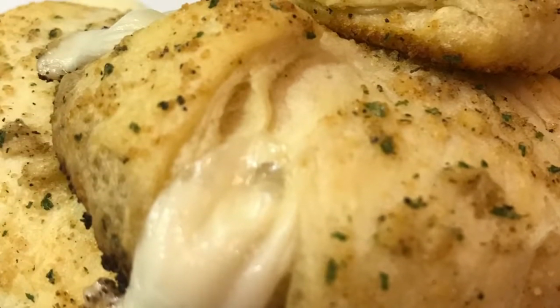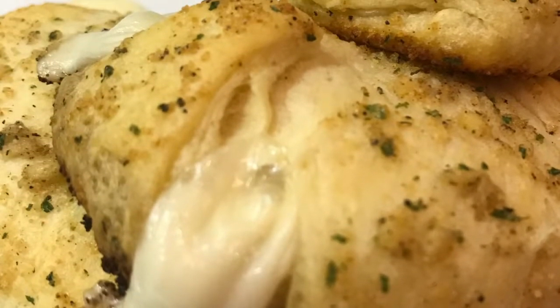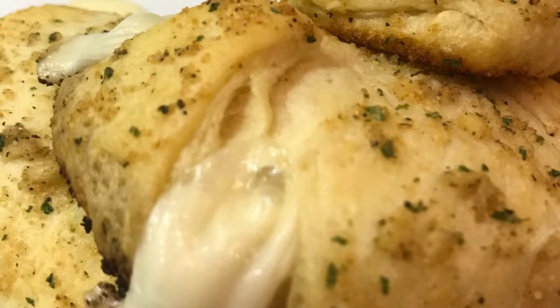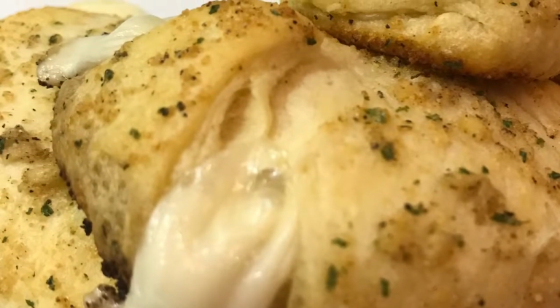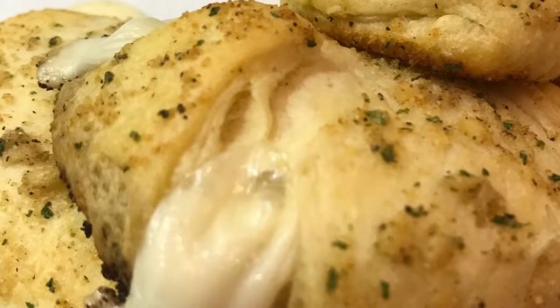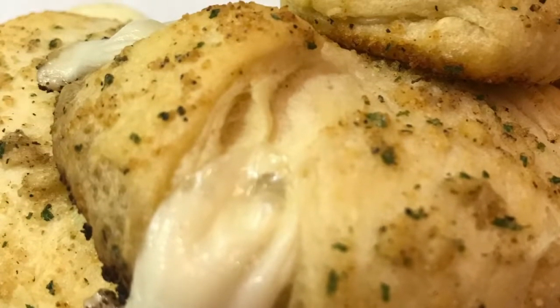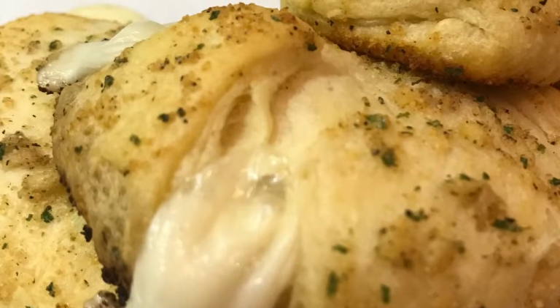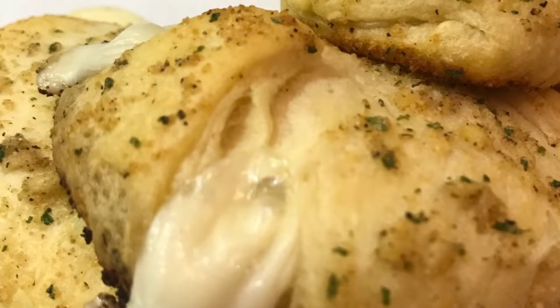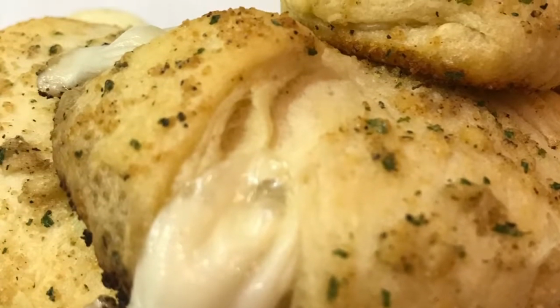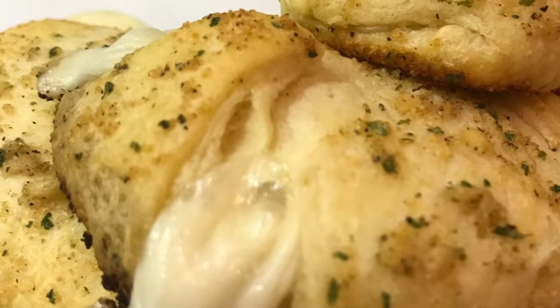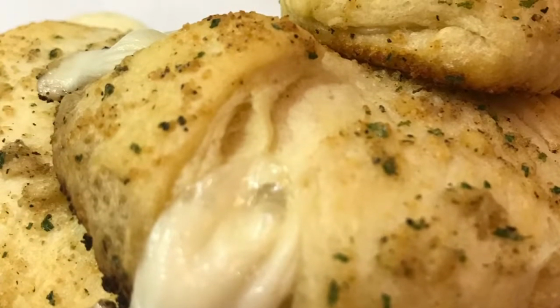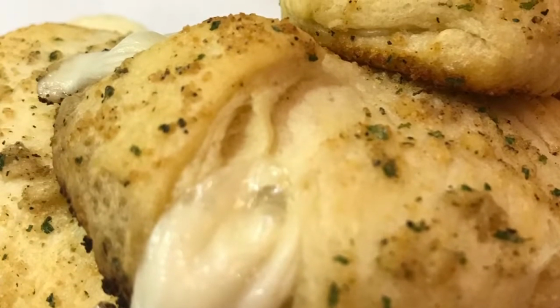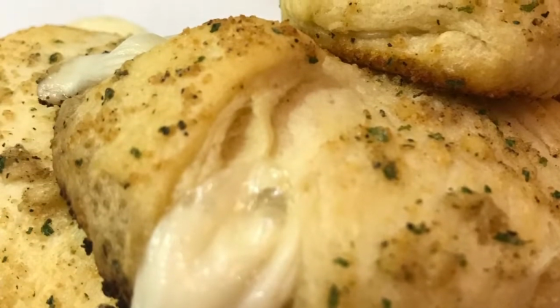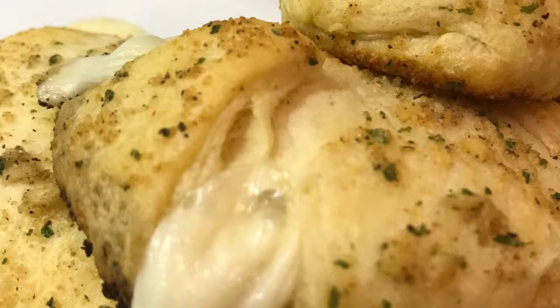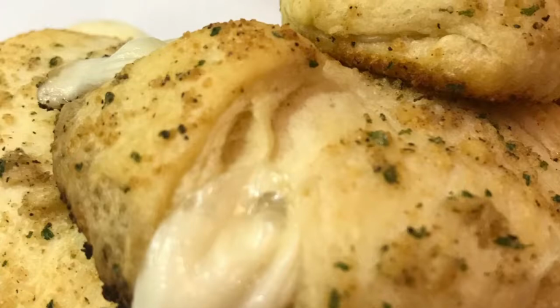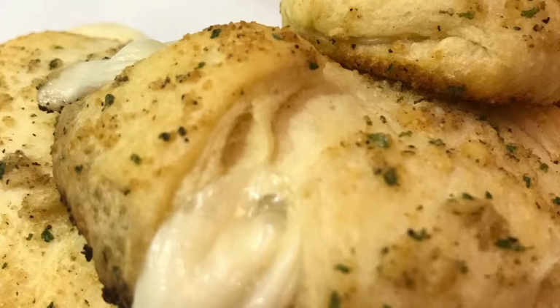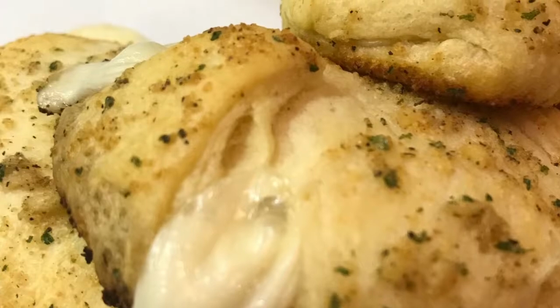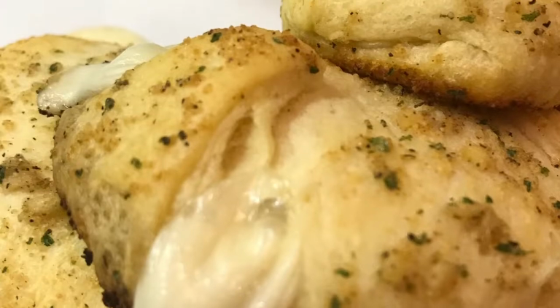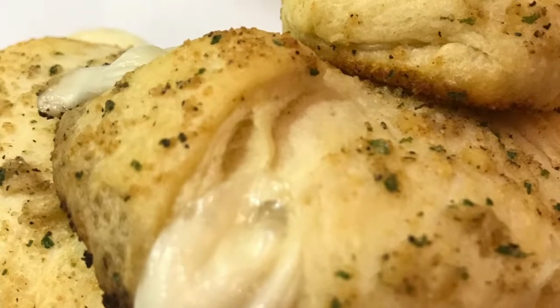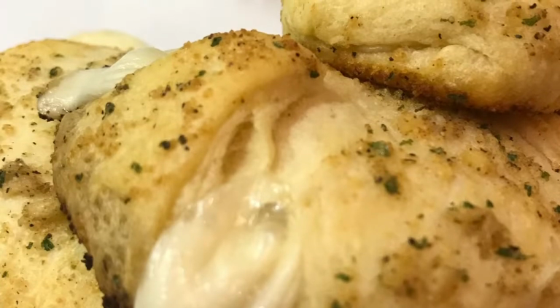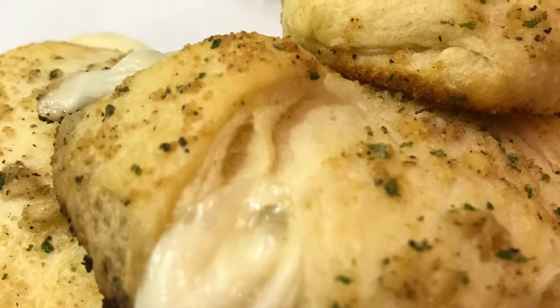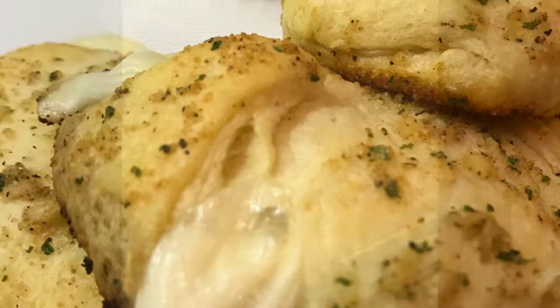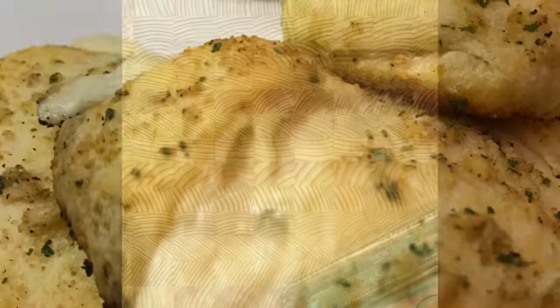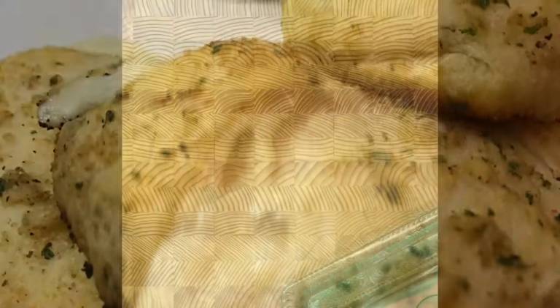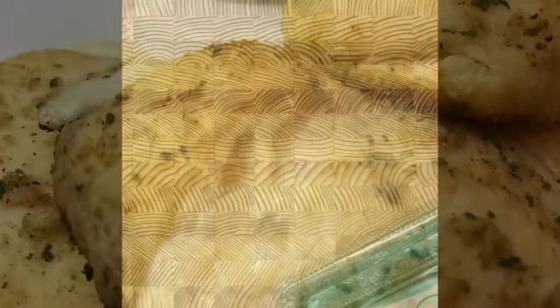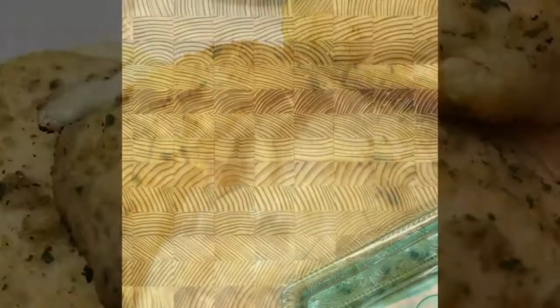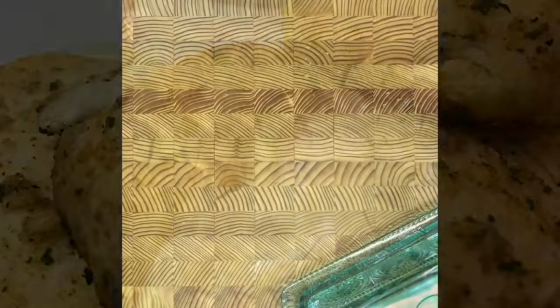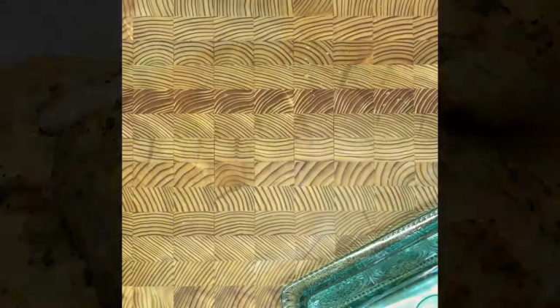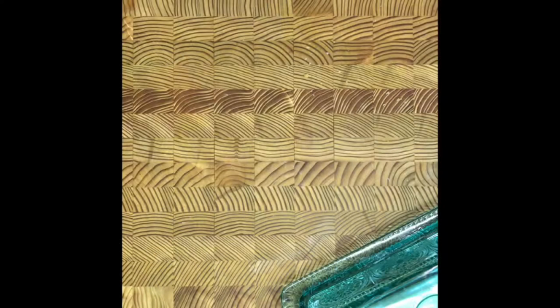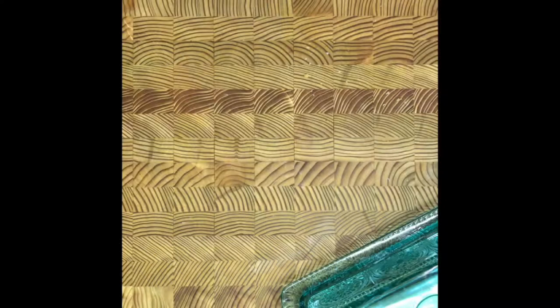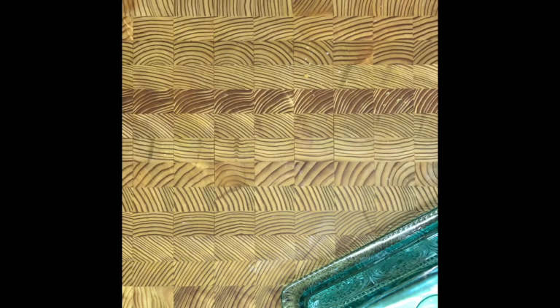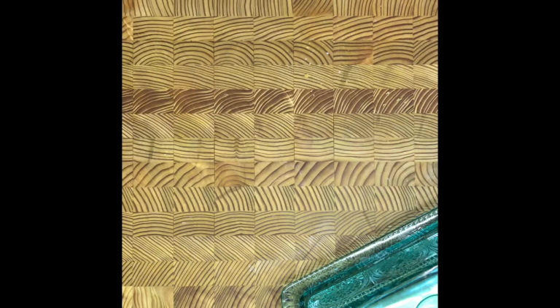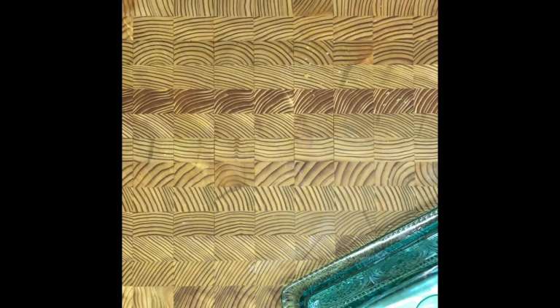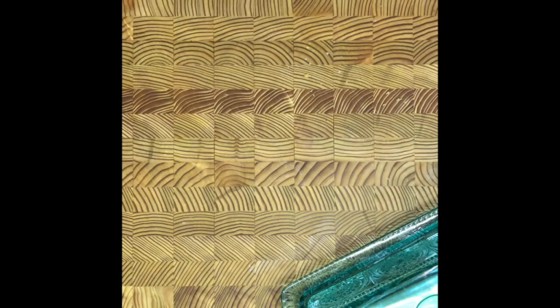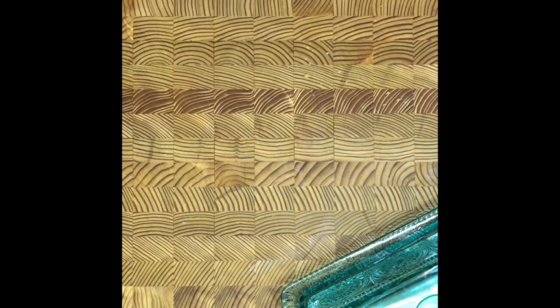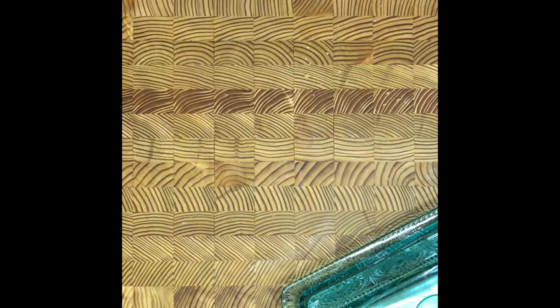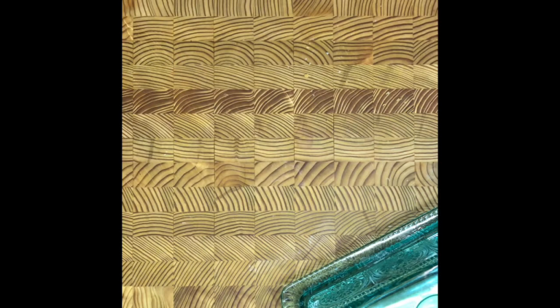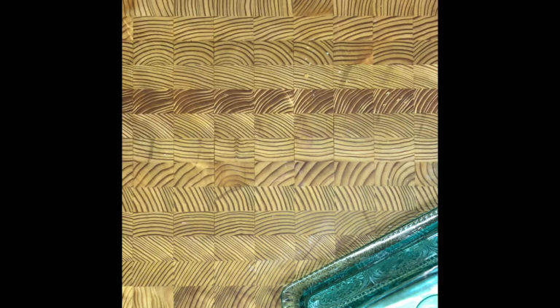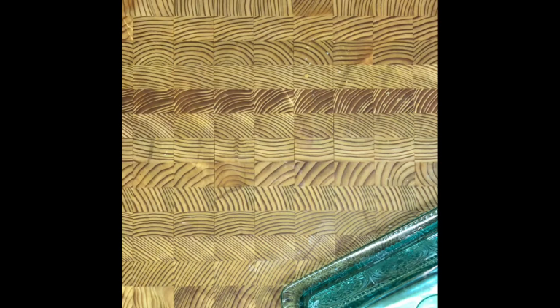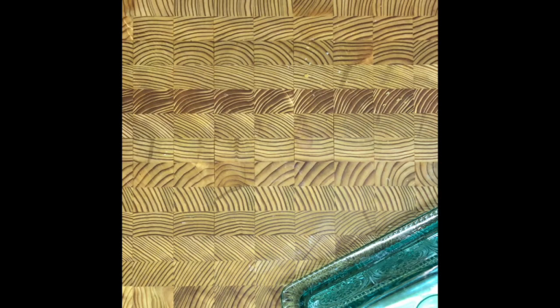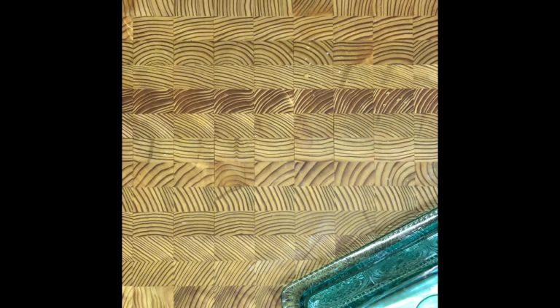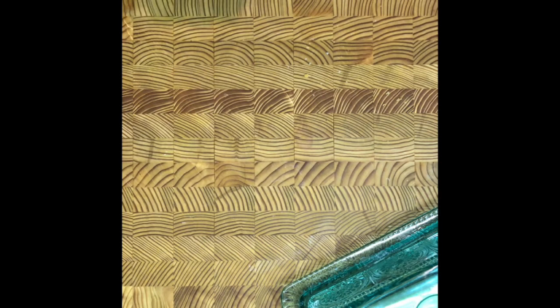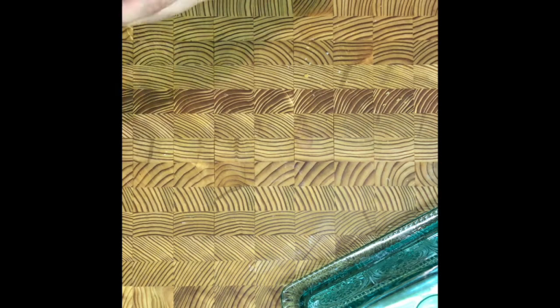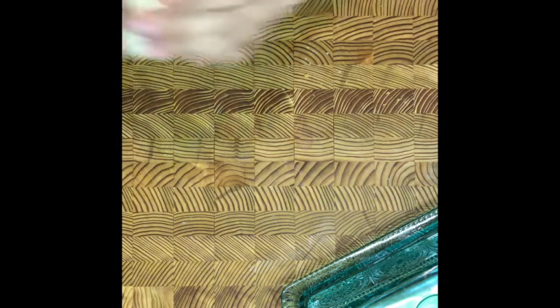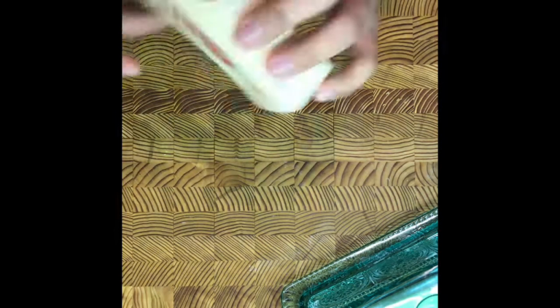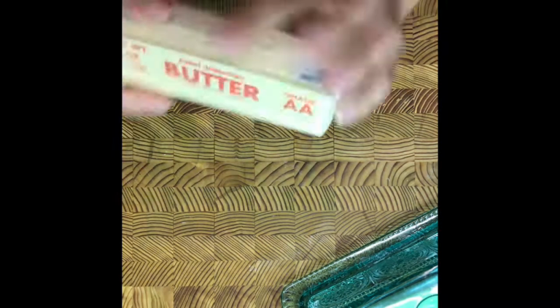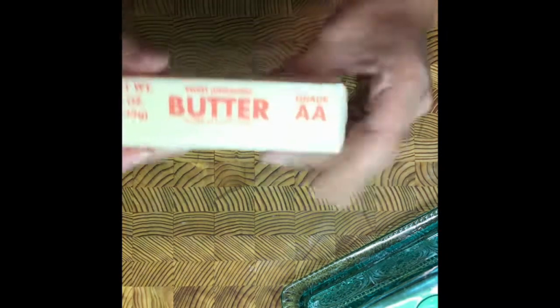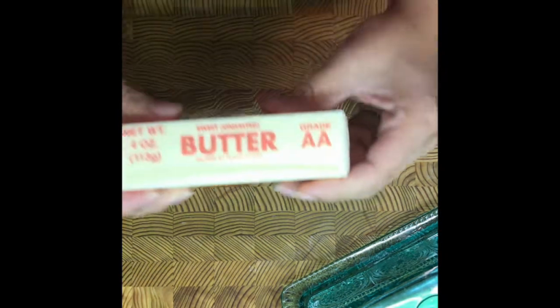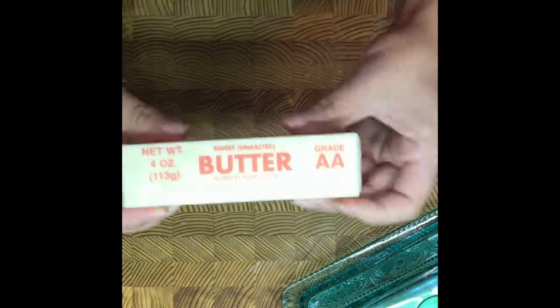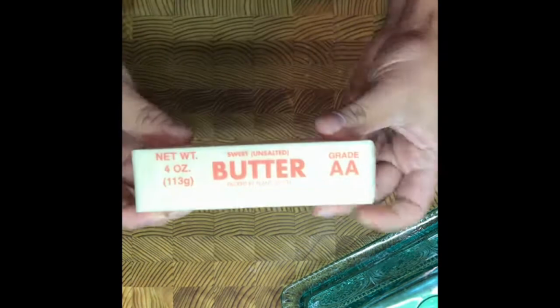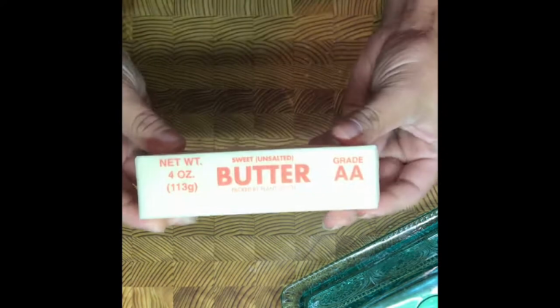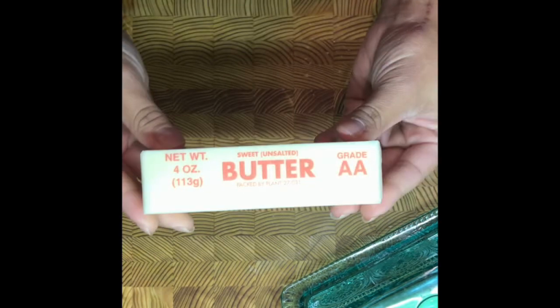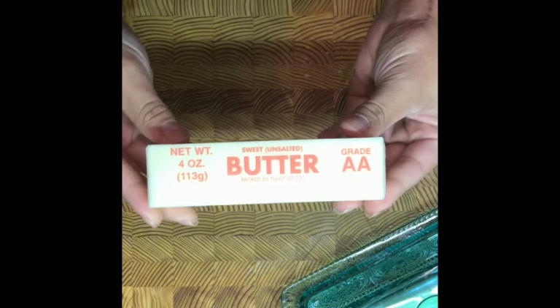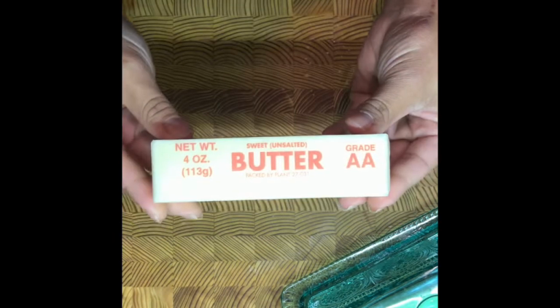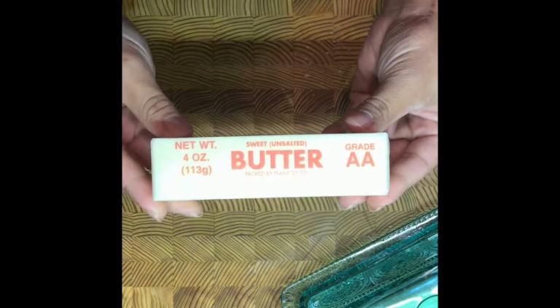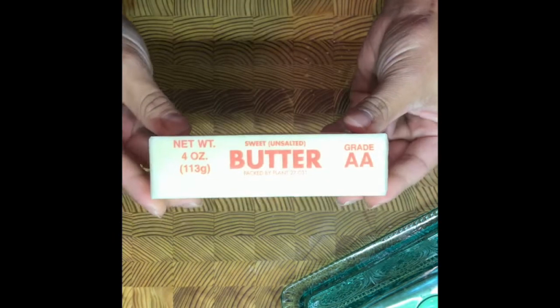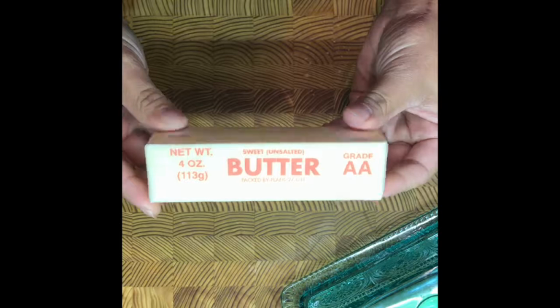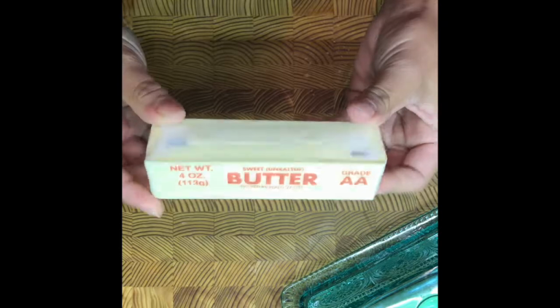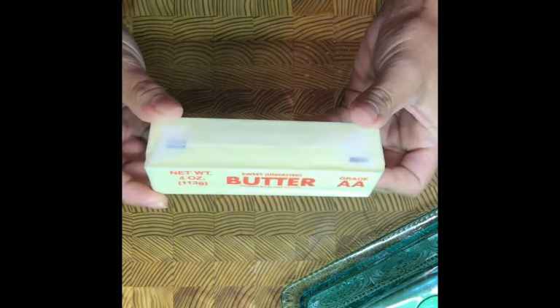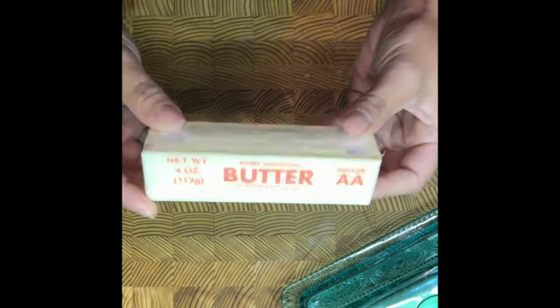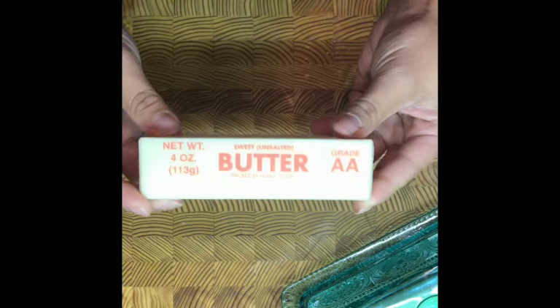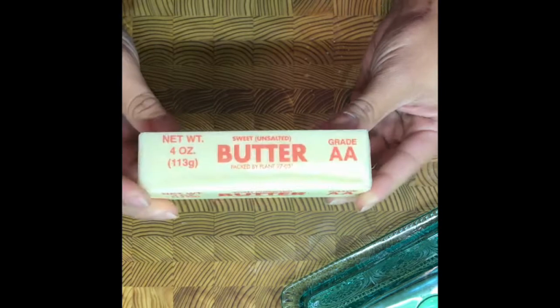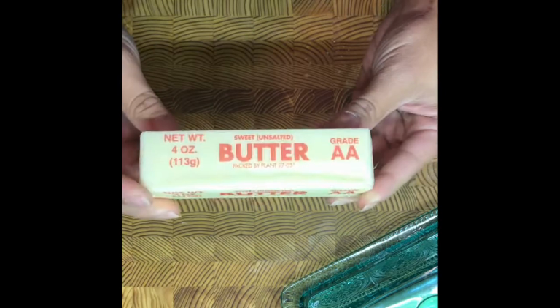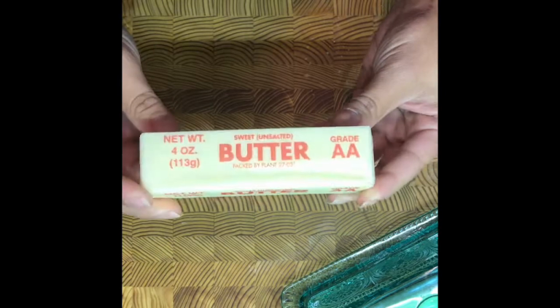Today we are making buttery garlic knots. I love that cheesy gooeyness when you reach the center and just pull the cheese apart.